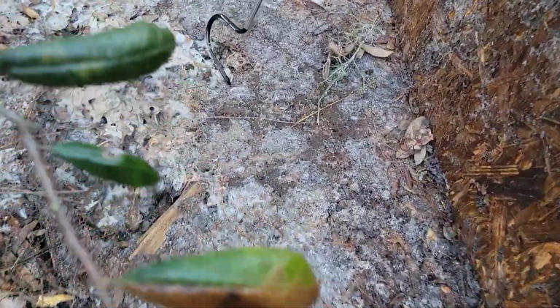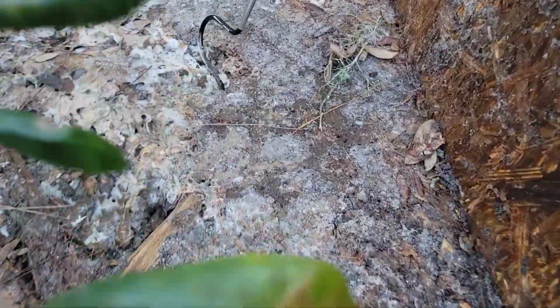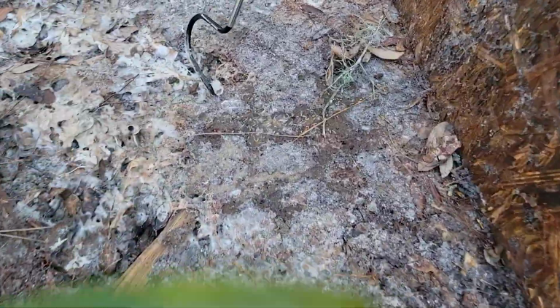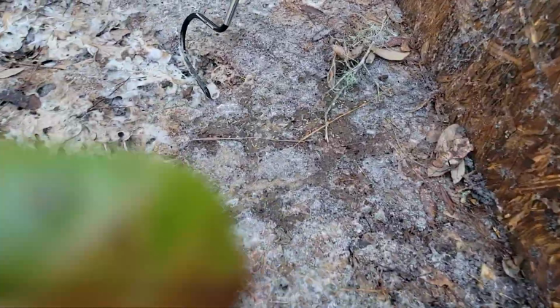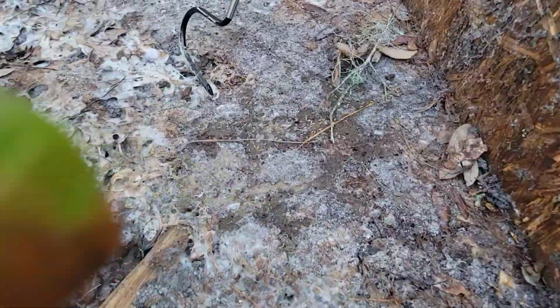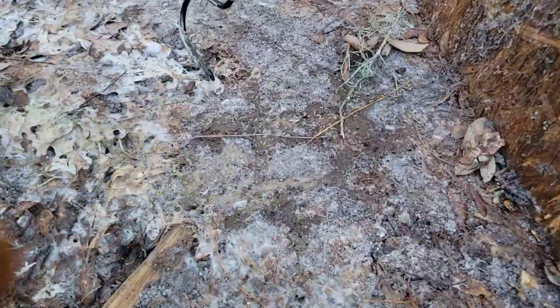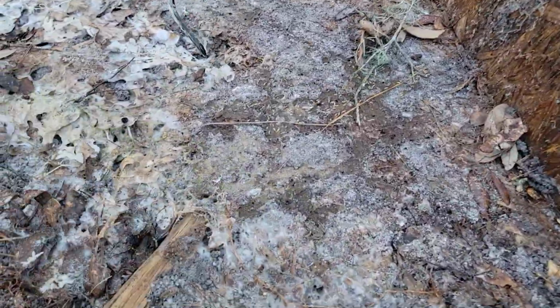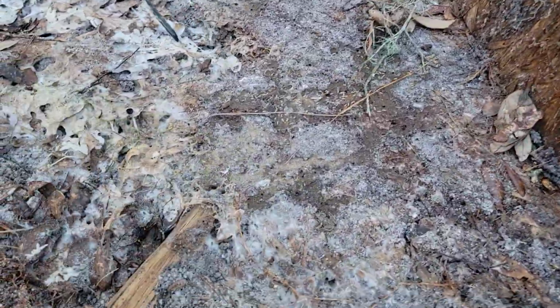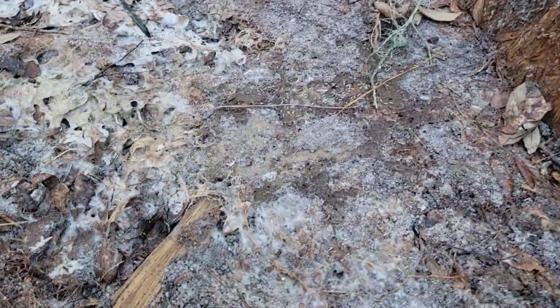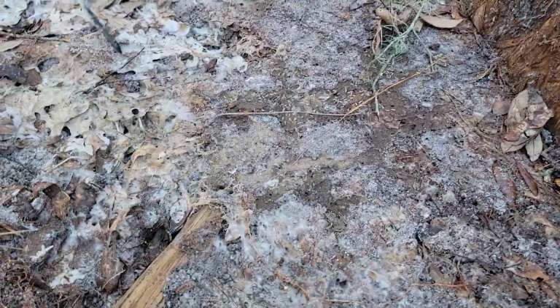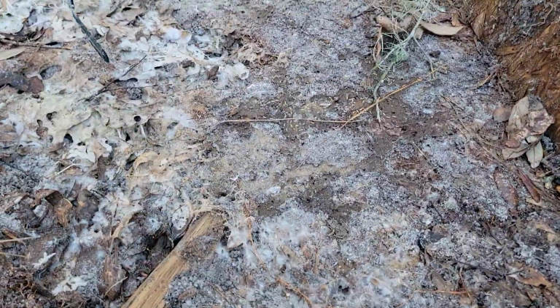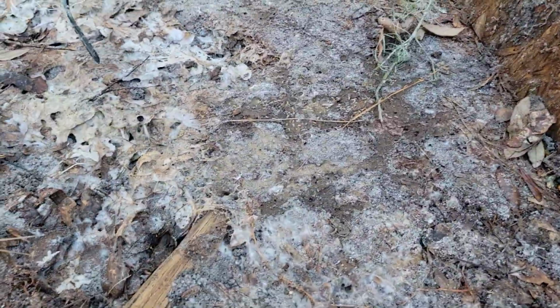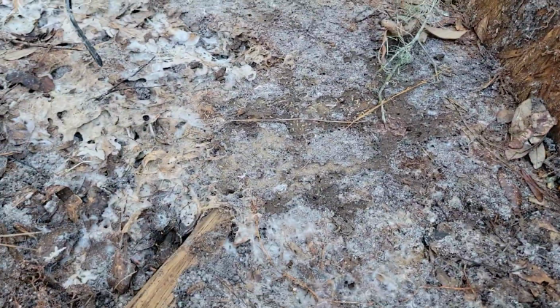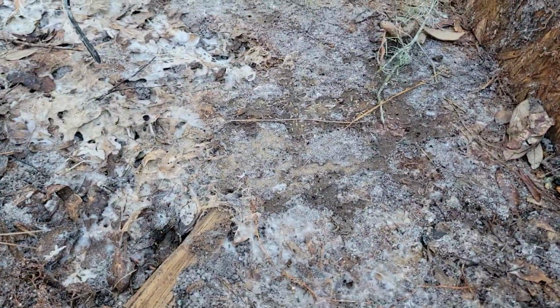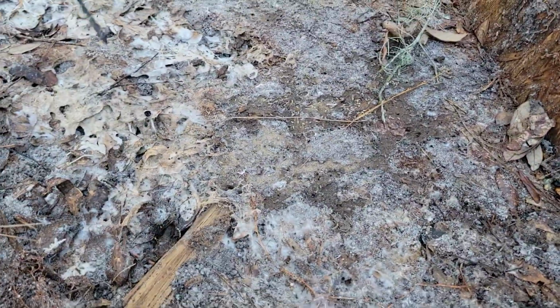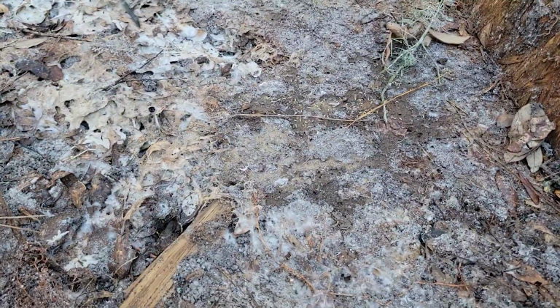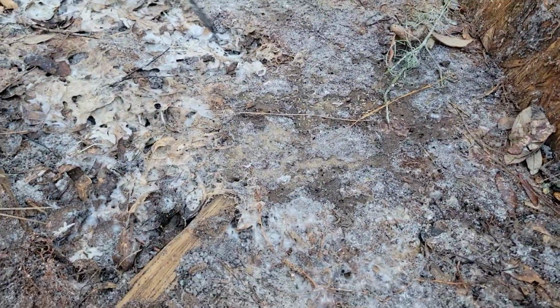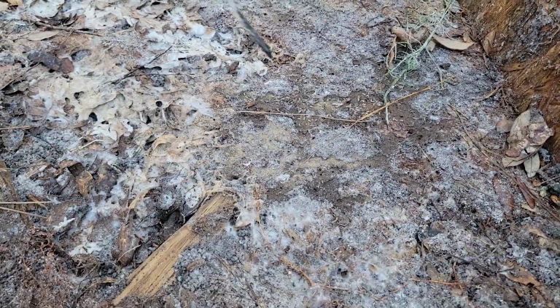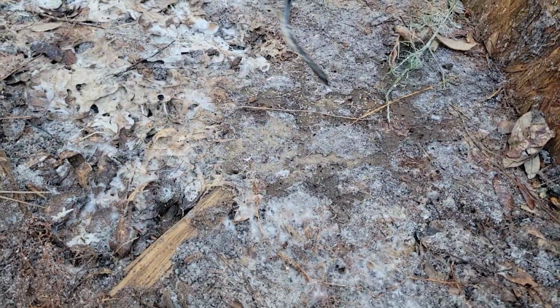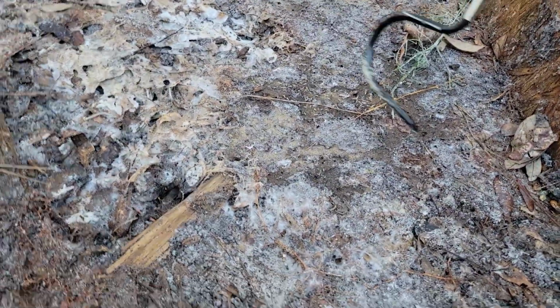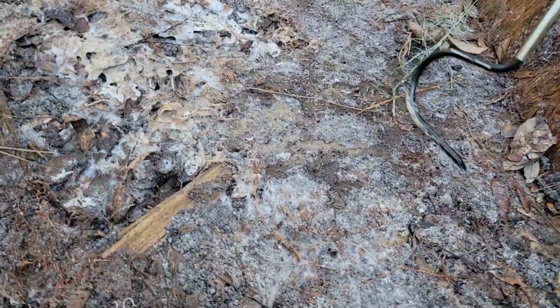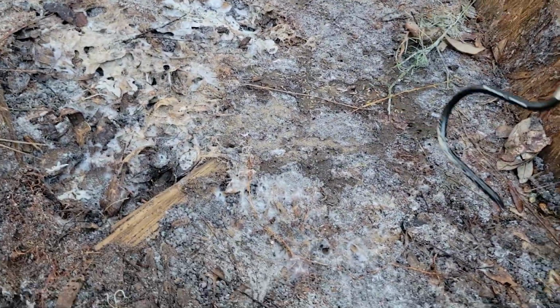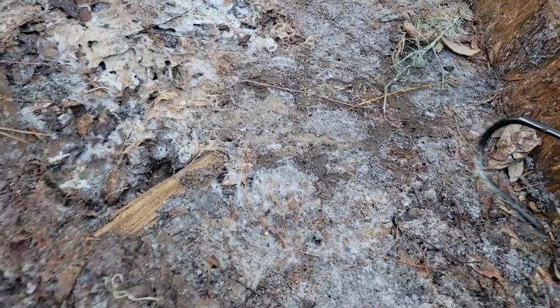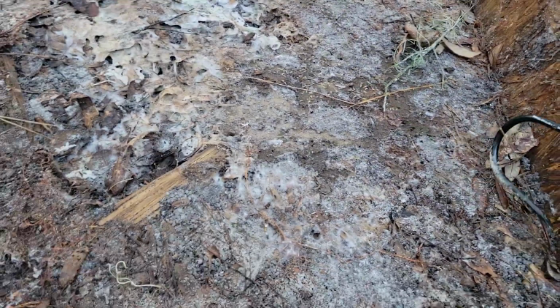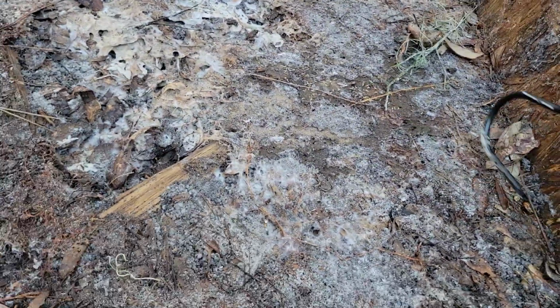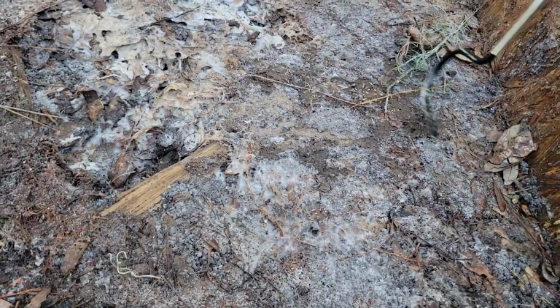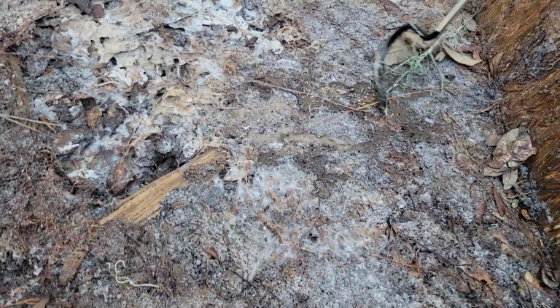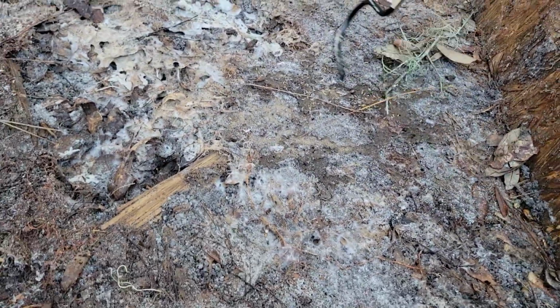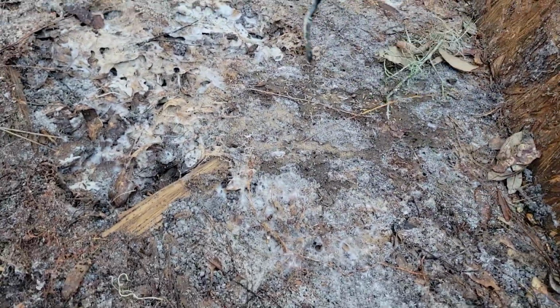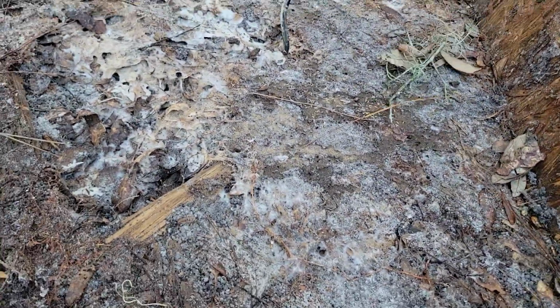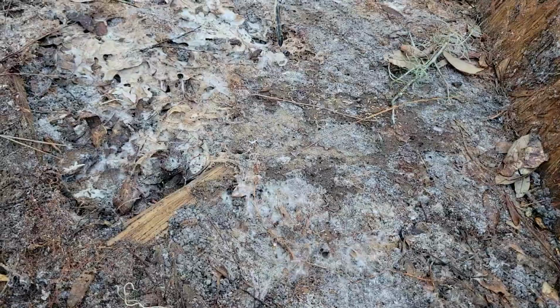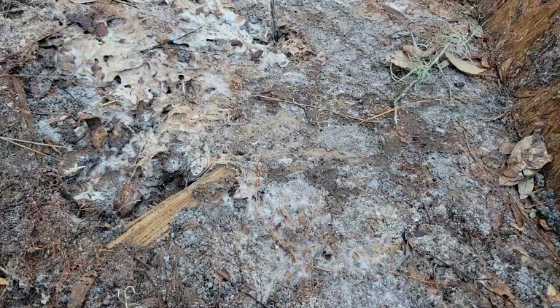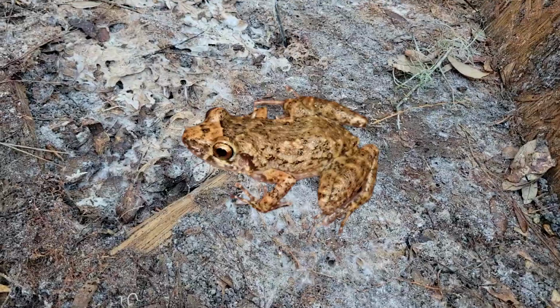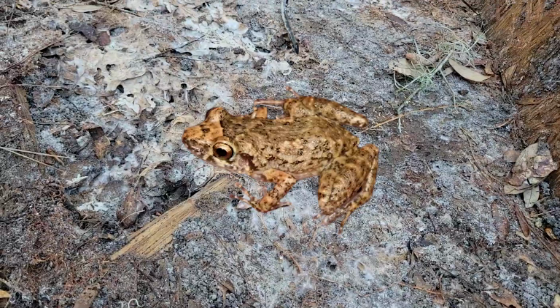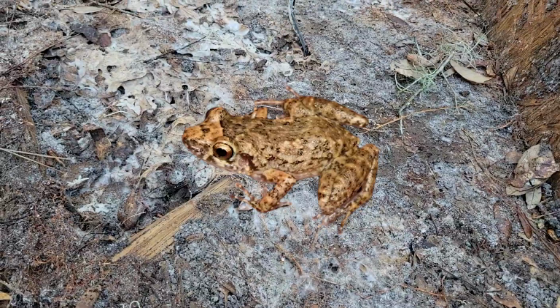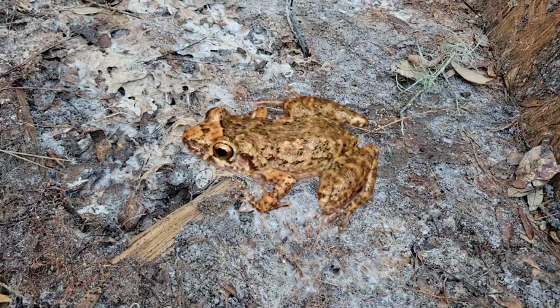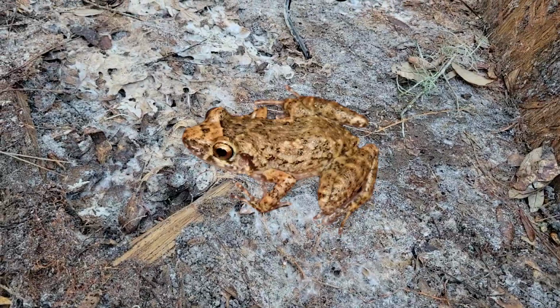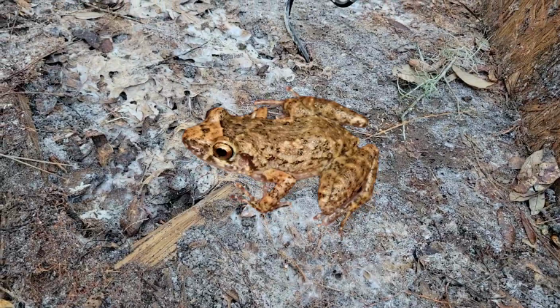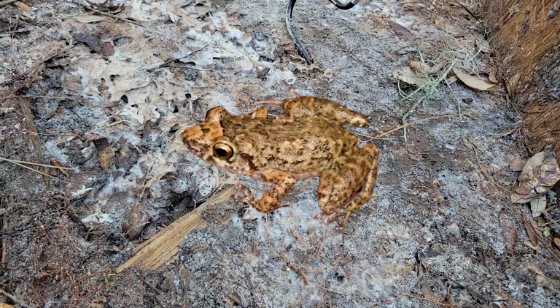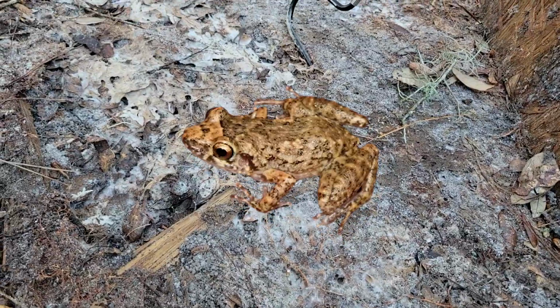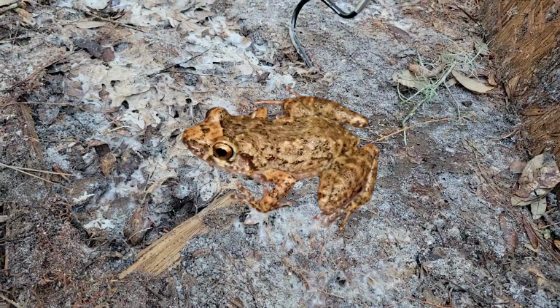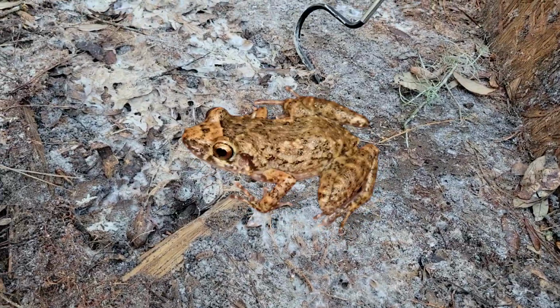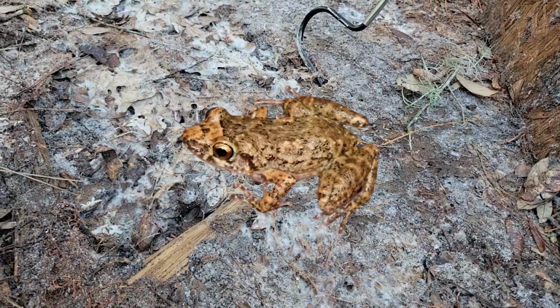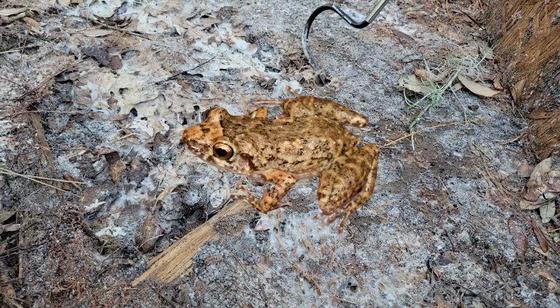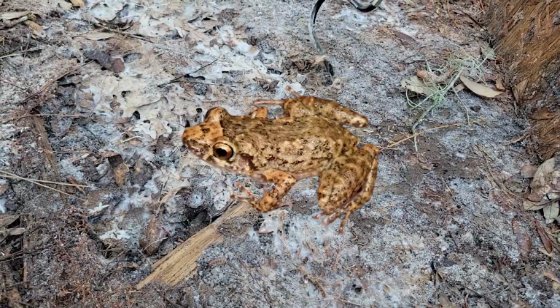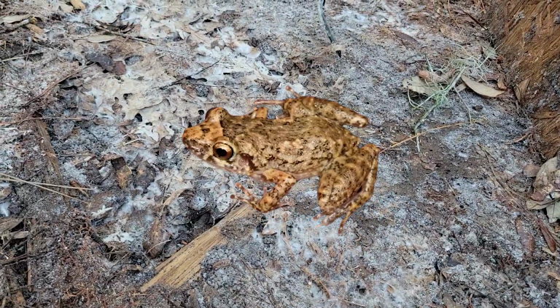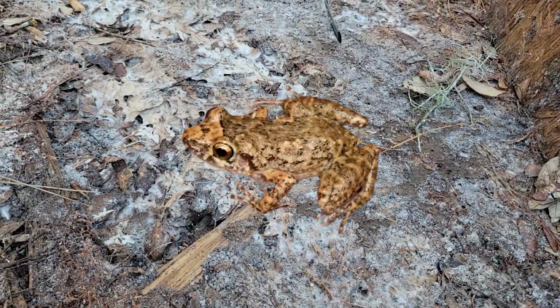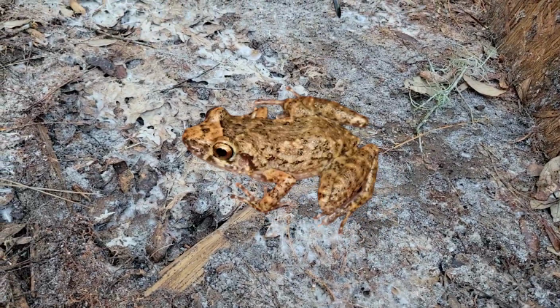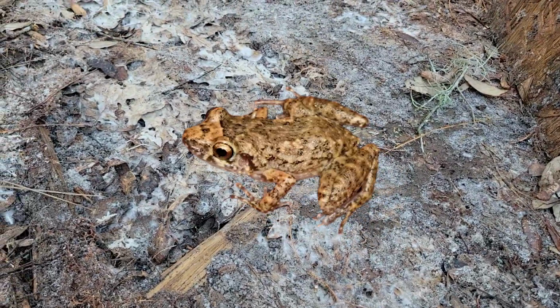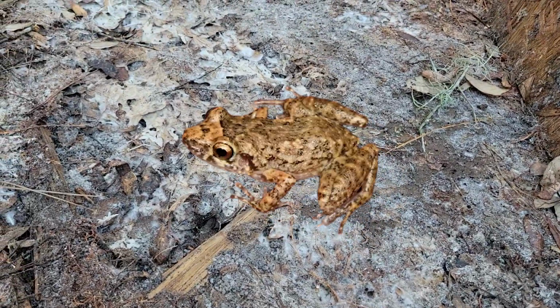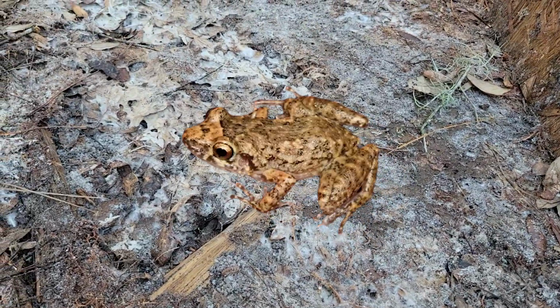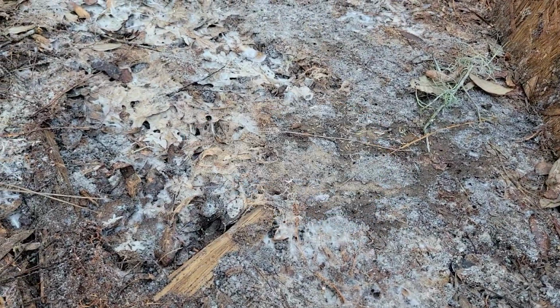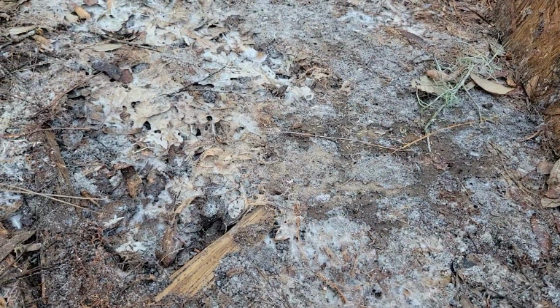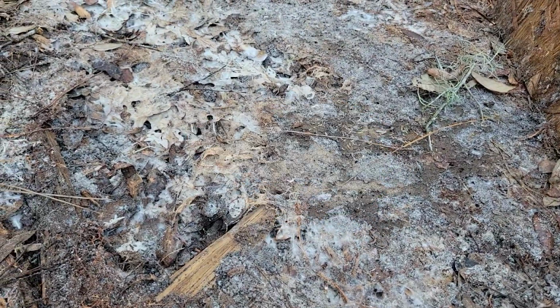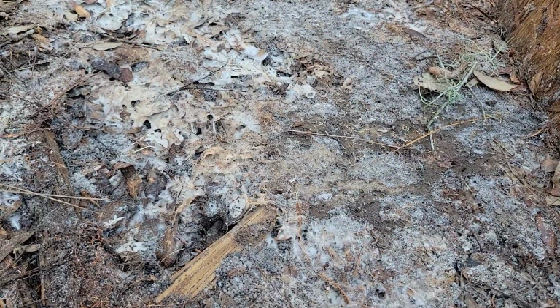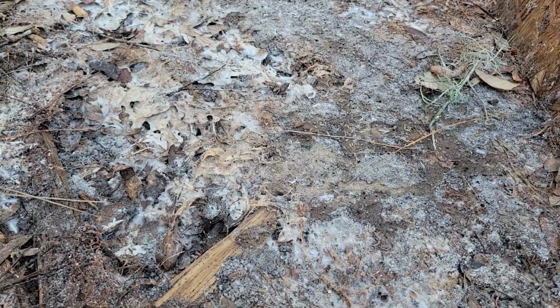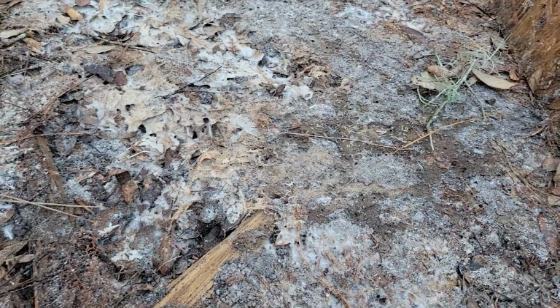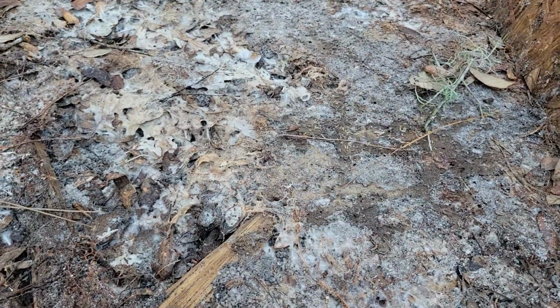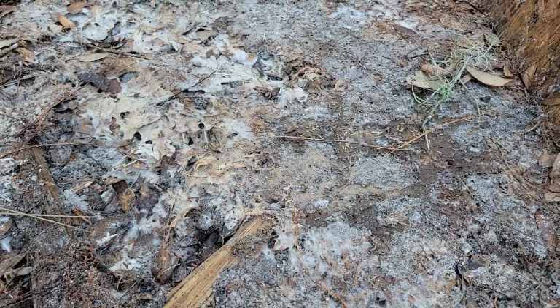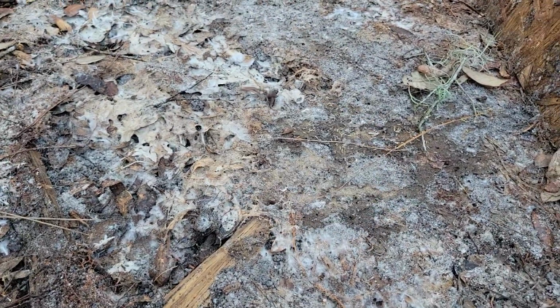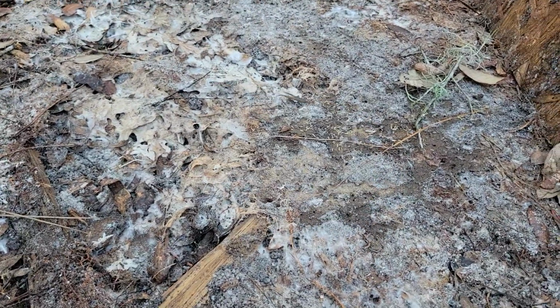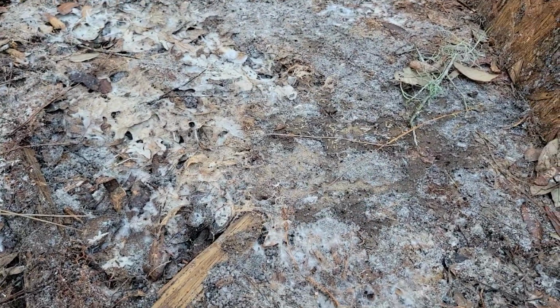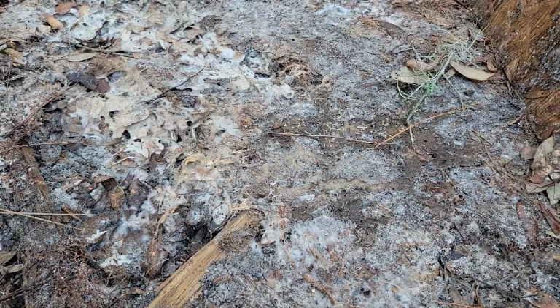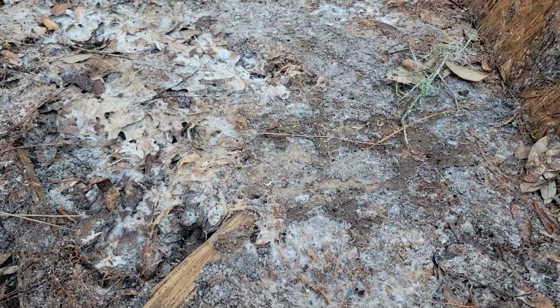Are these greenhouse frogs? I think they're greenhouse frogs. Look at all of them — there's so many.